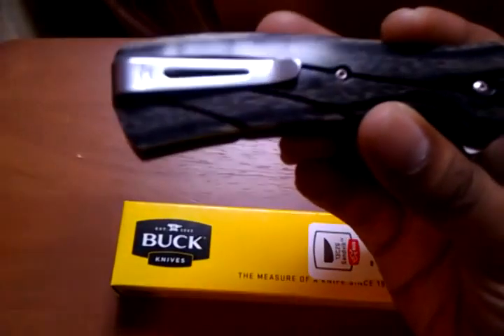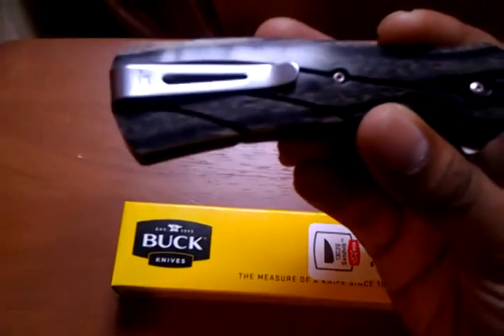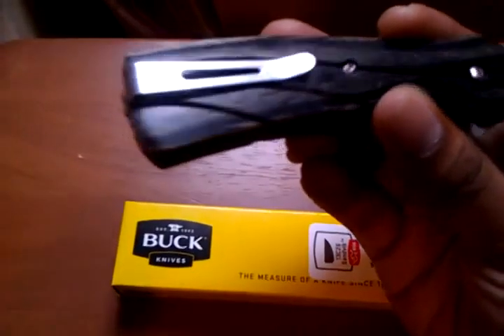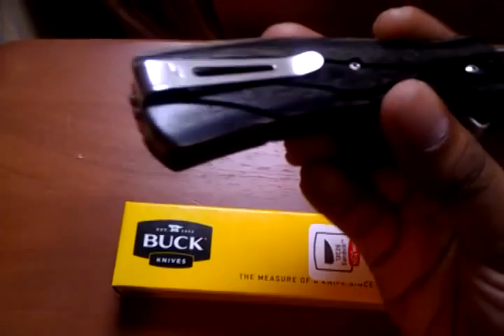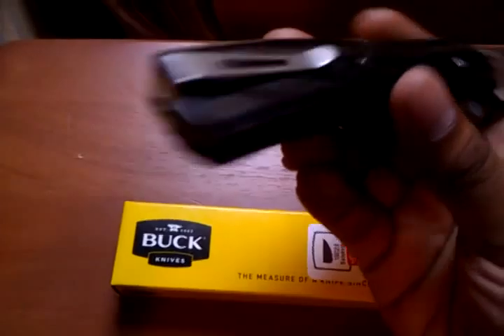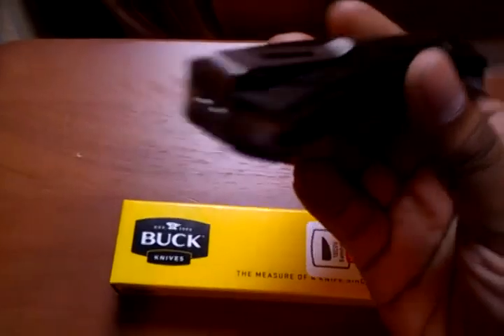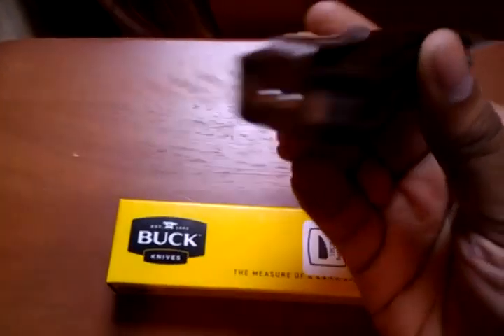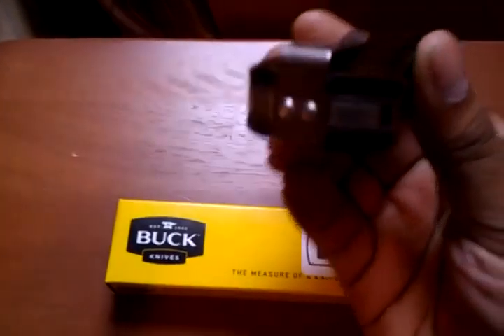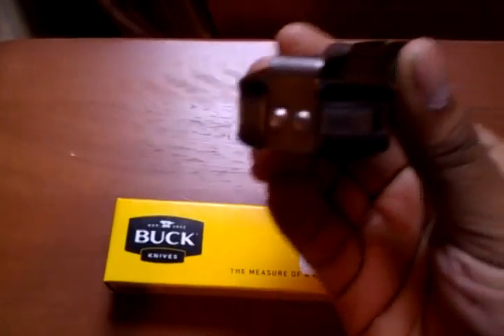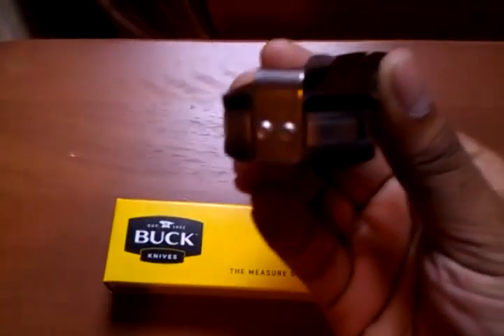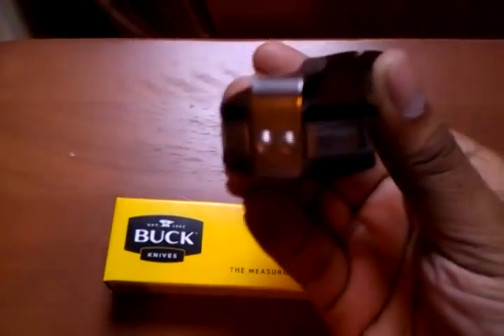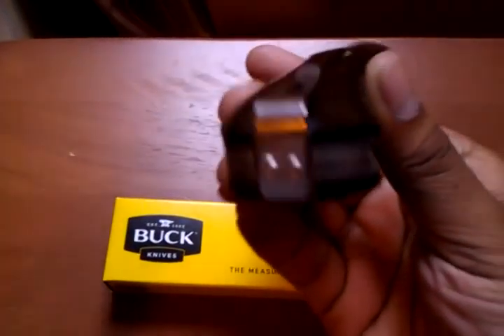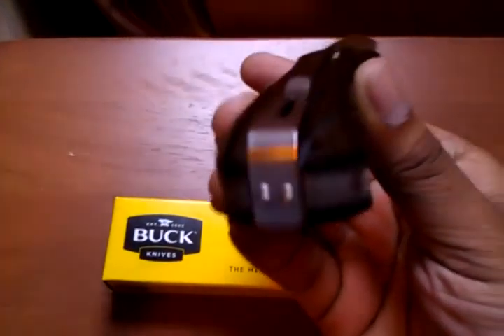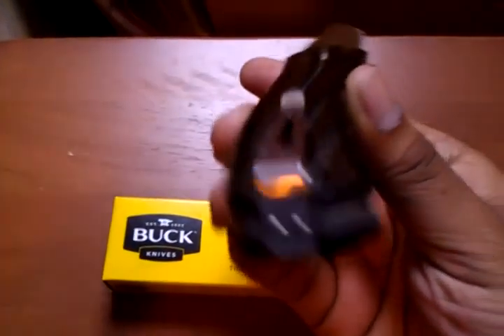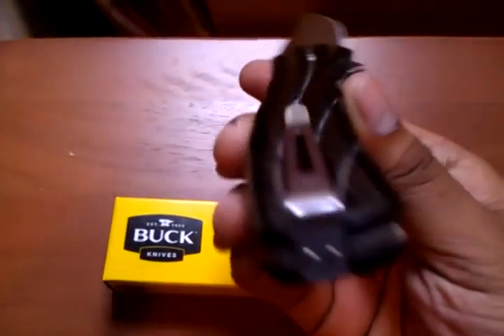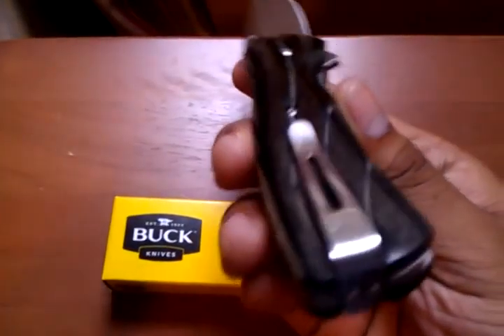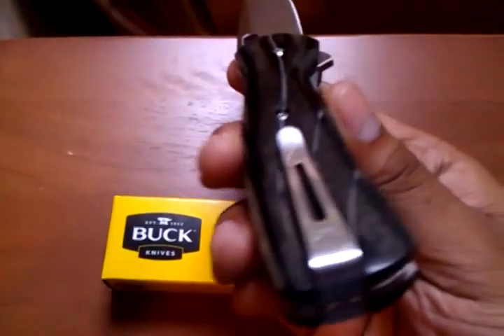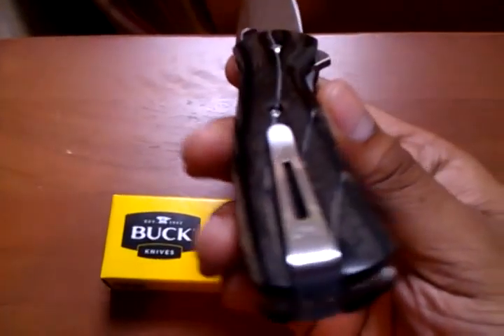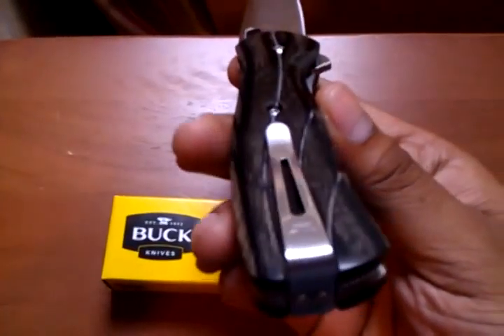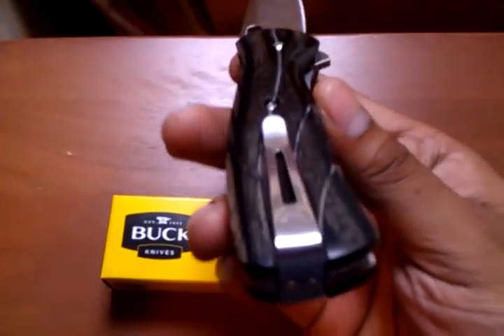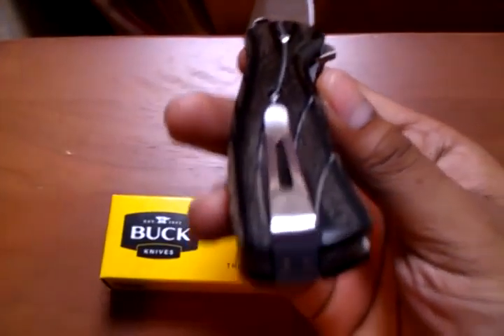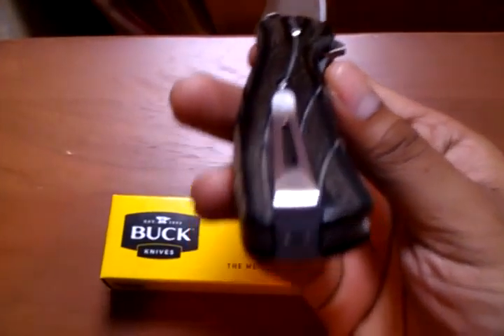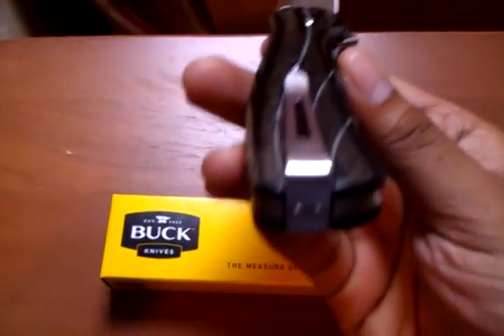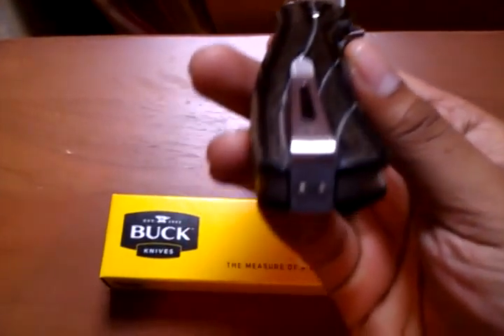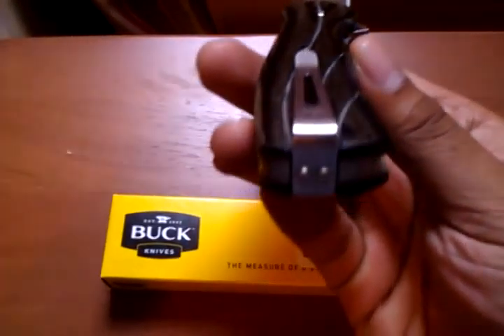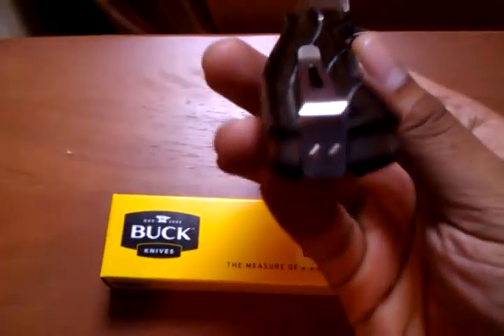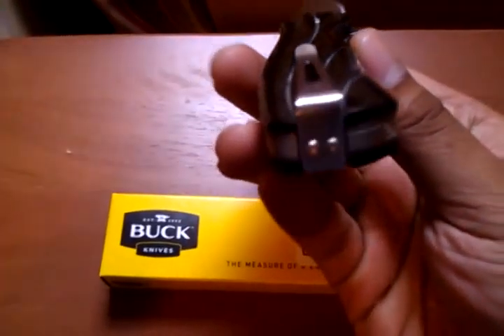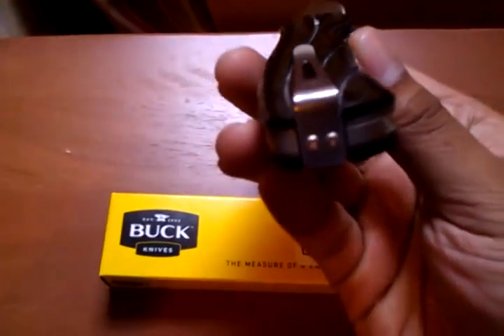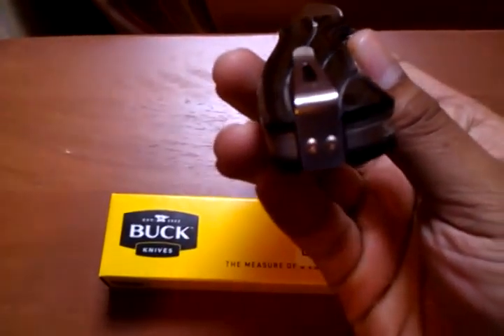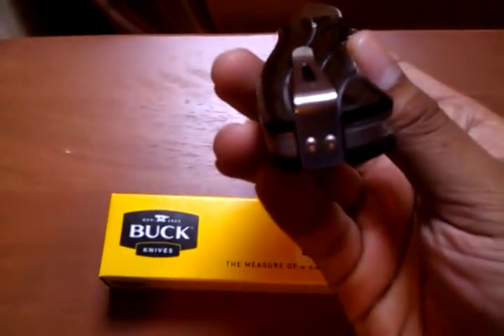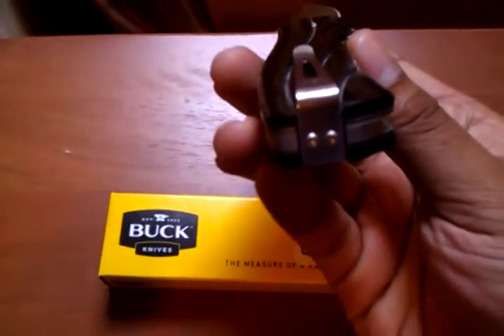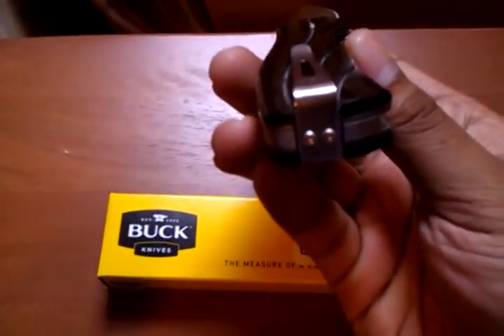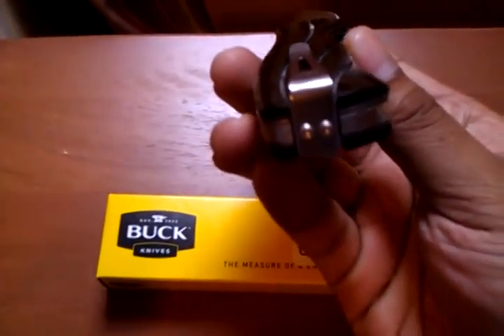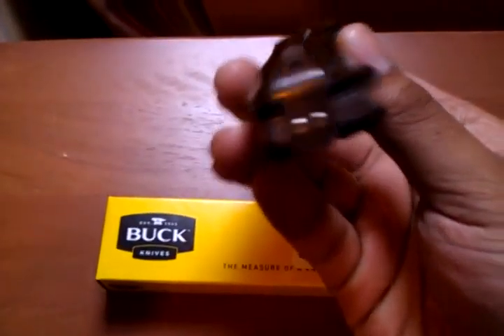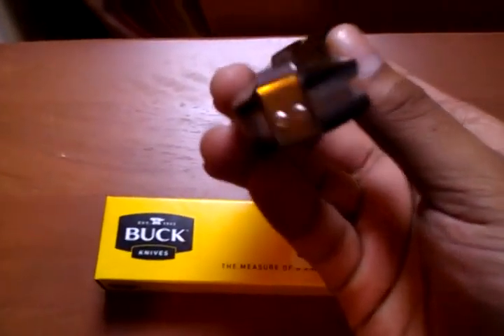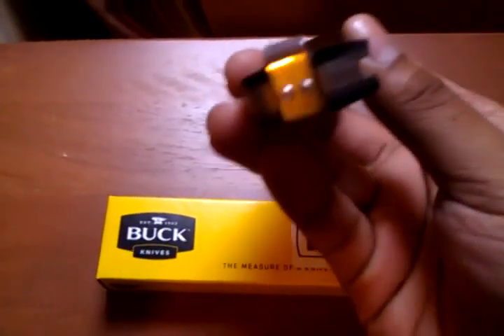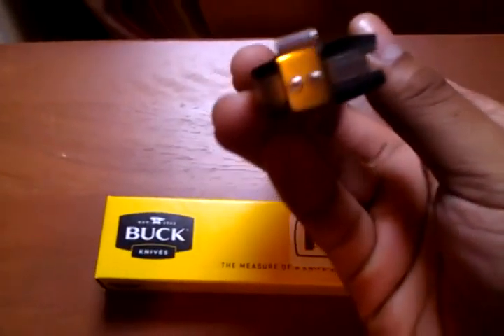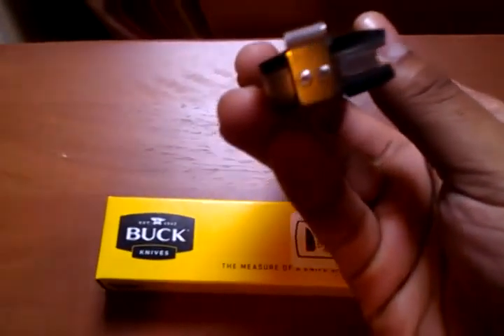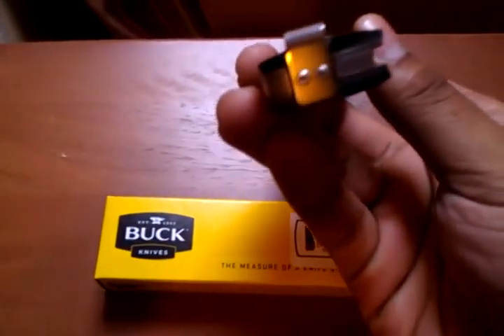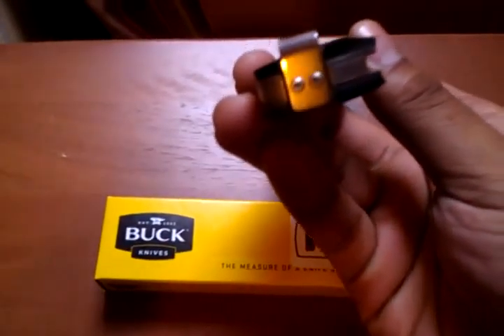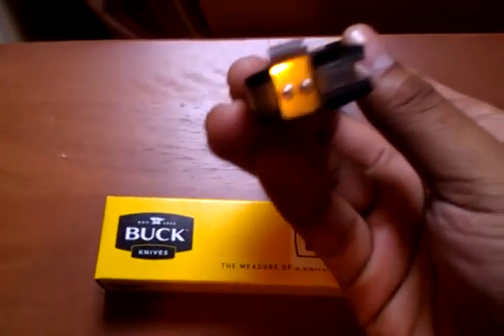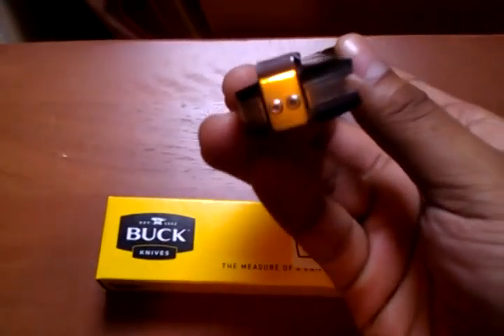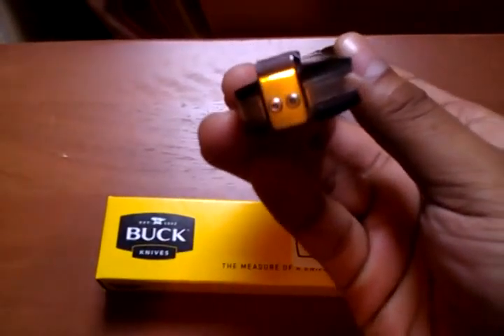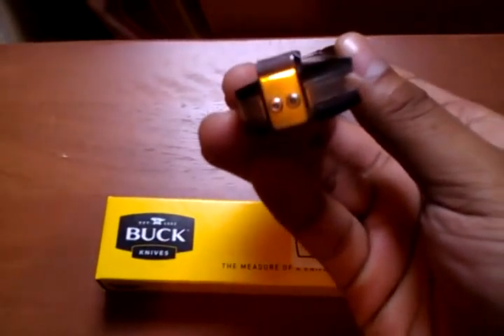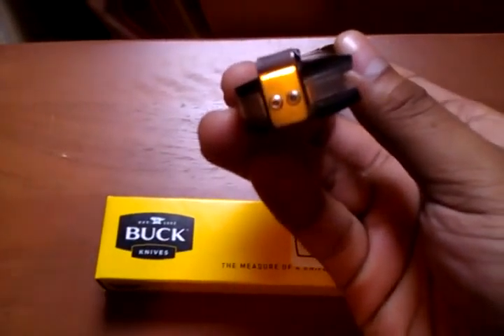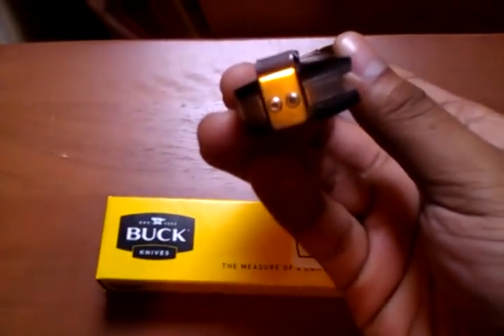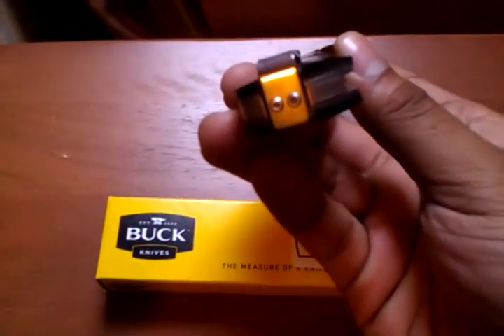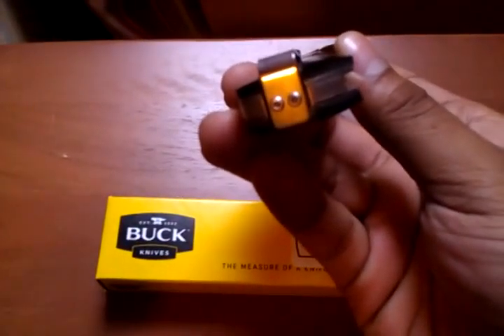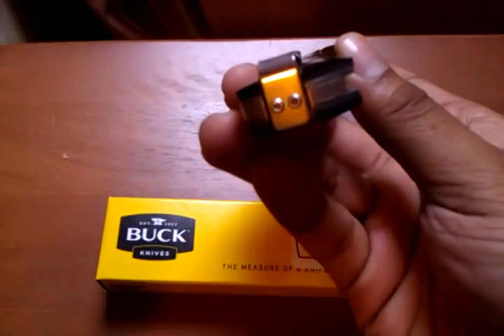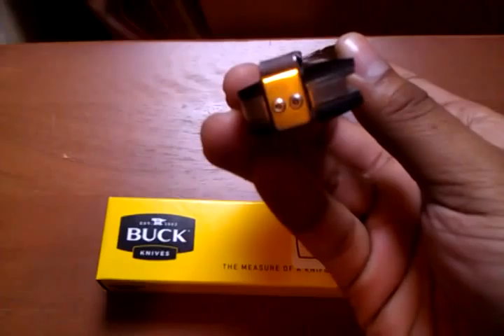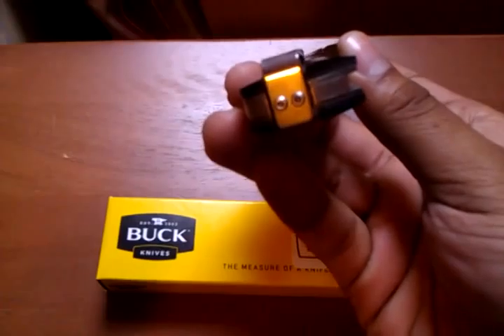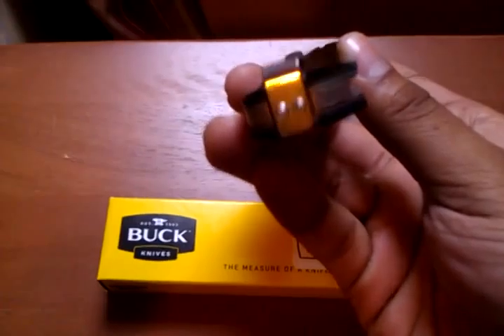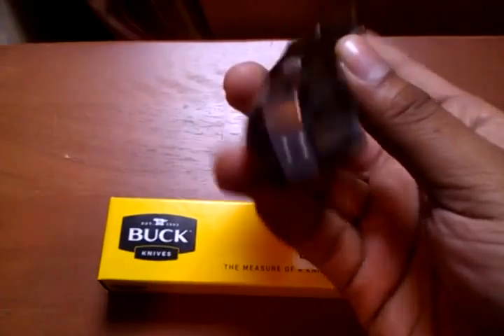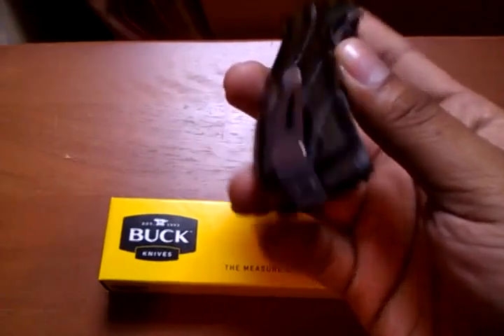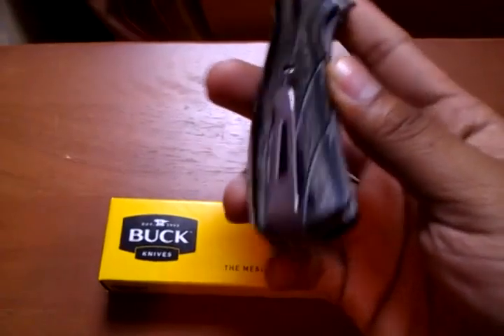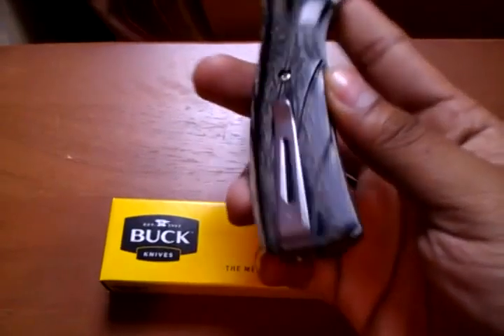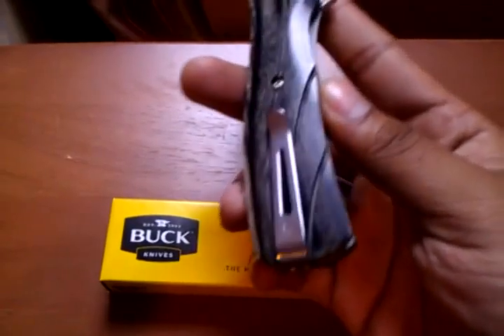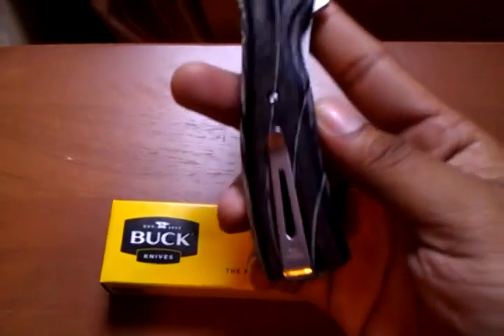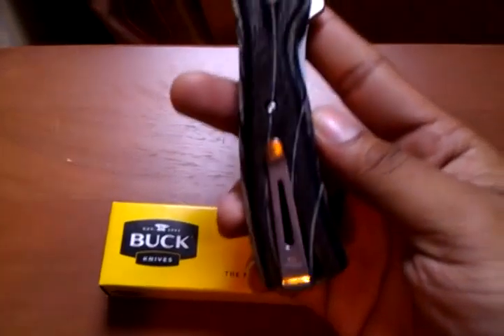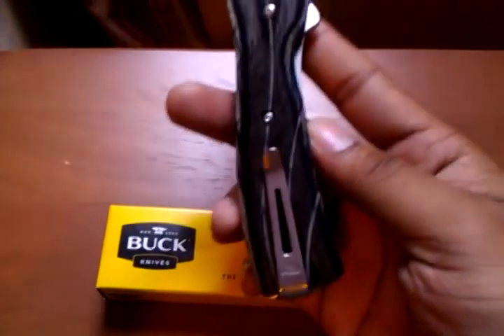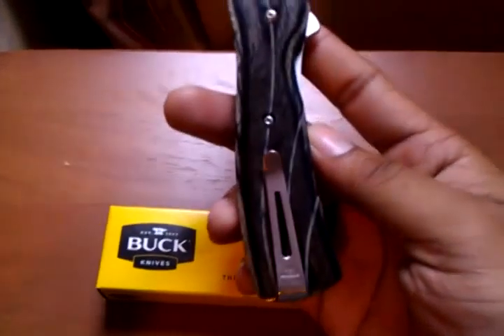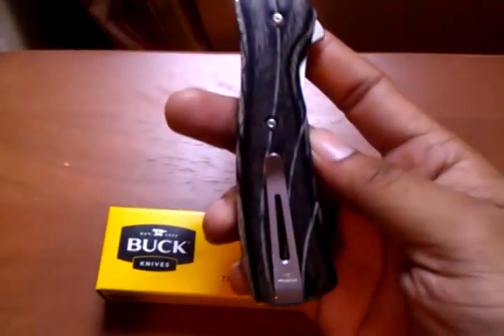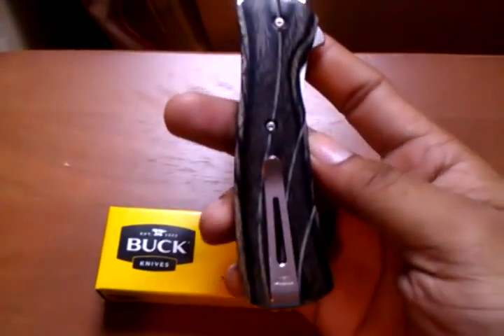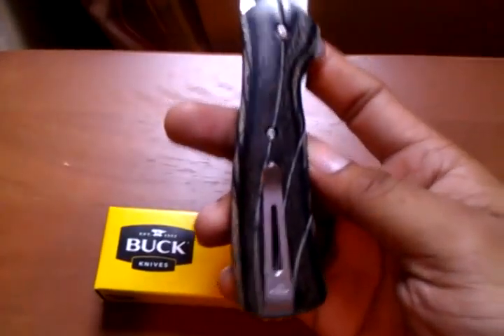It has the belt clip right here with those screws at the top so you can remove it if you want.